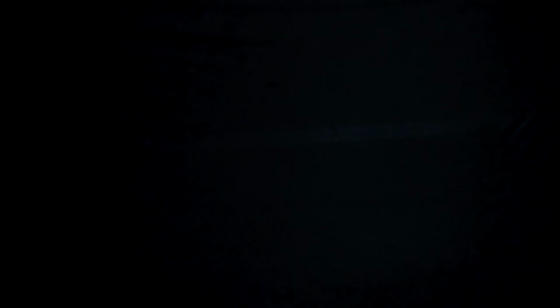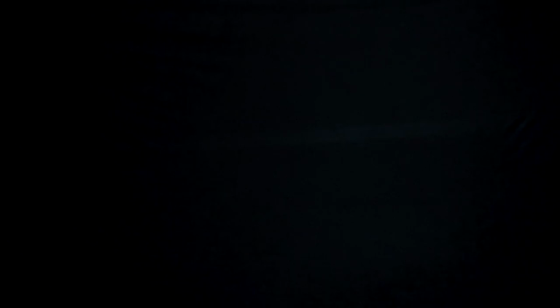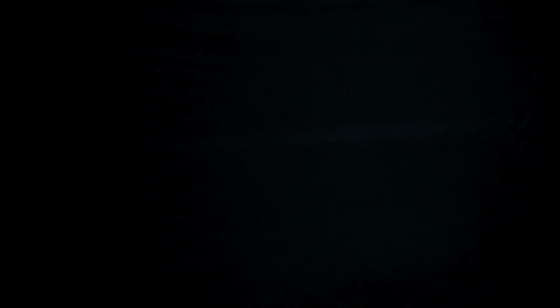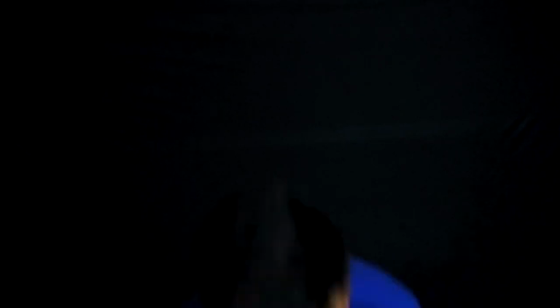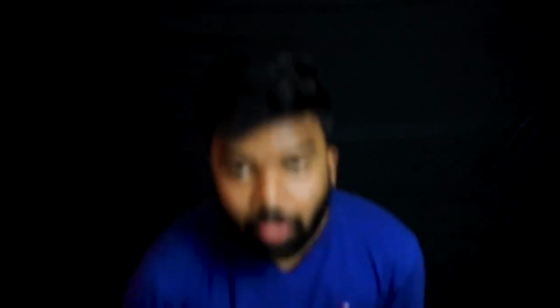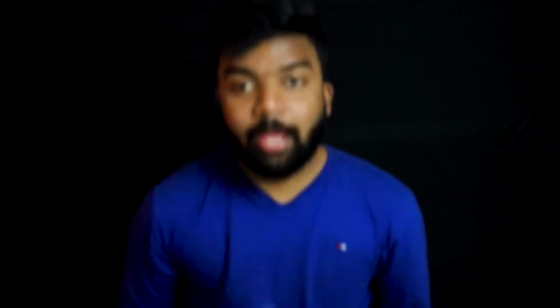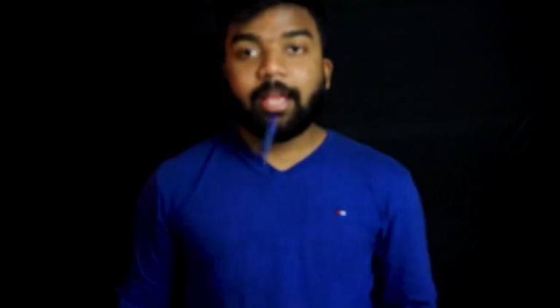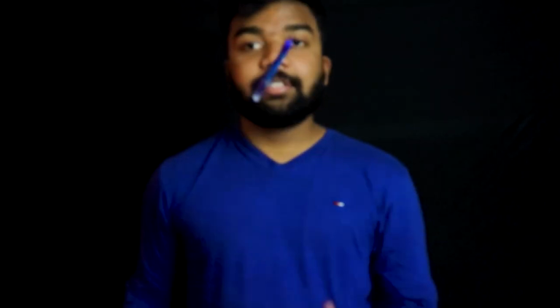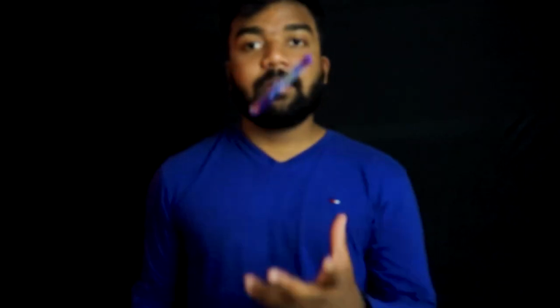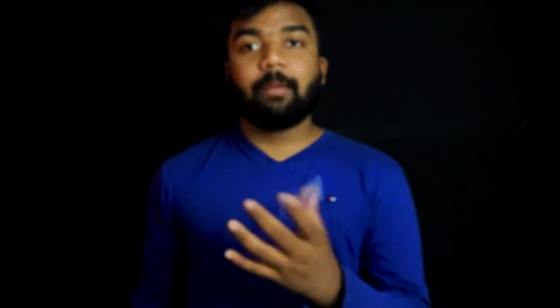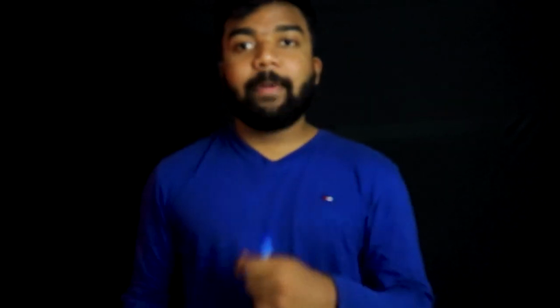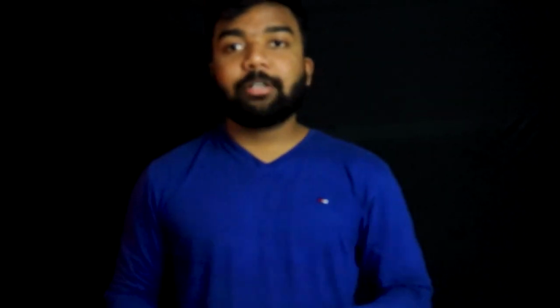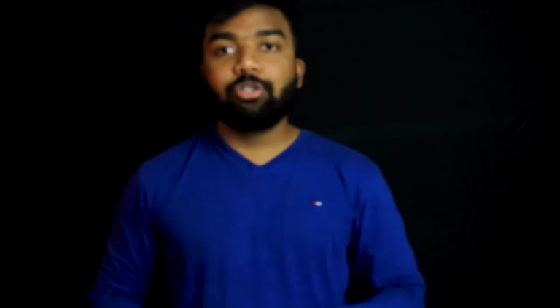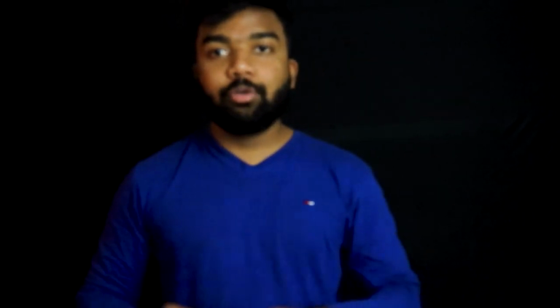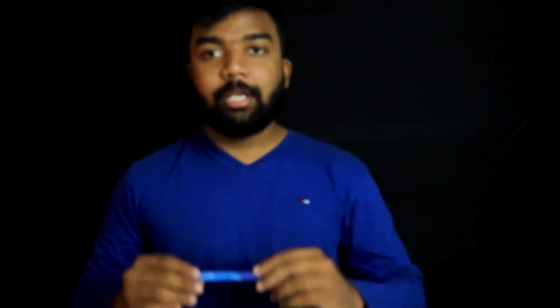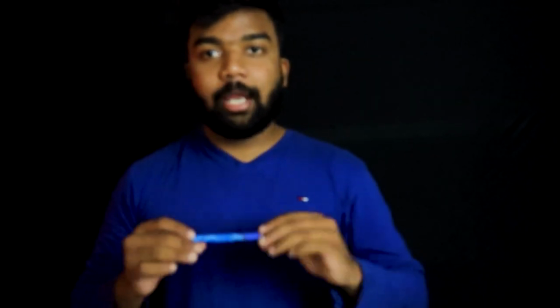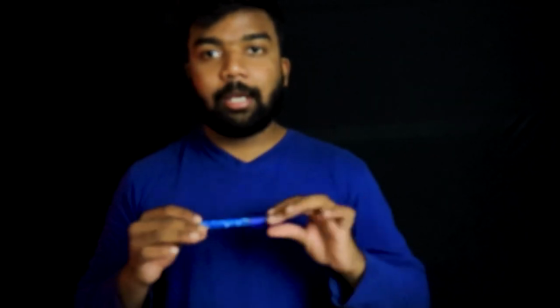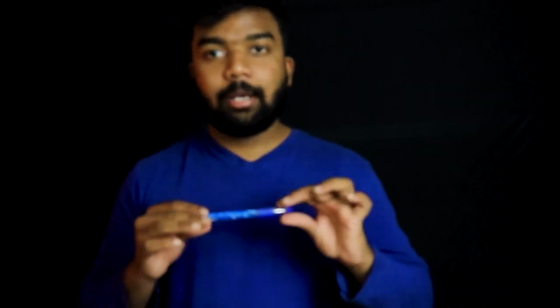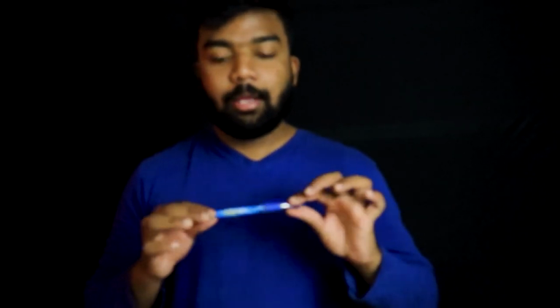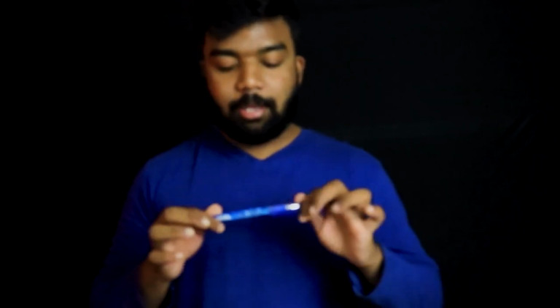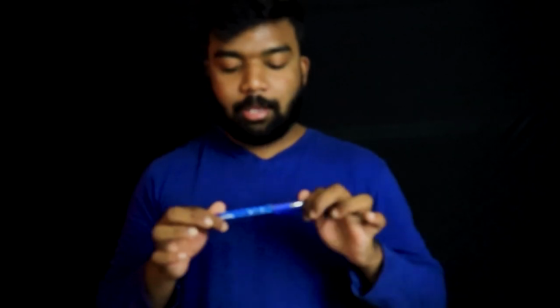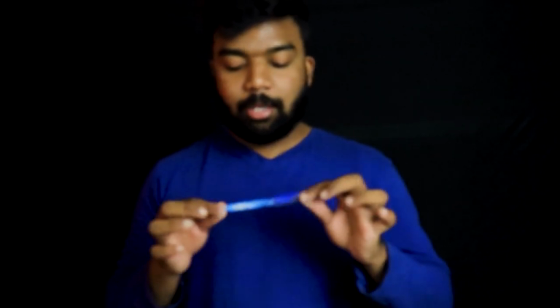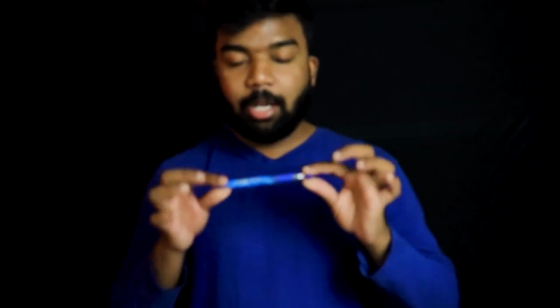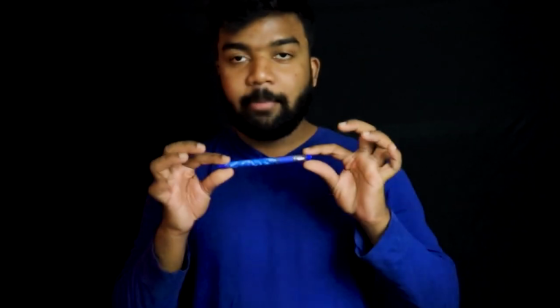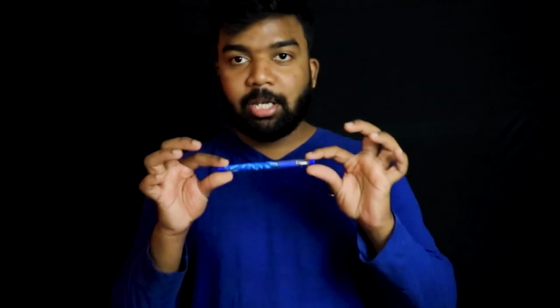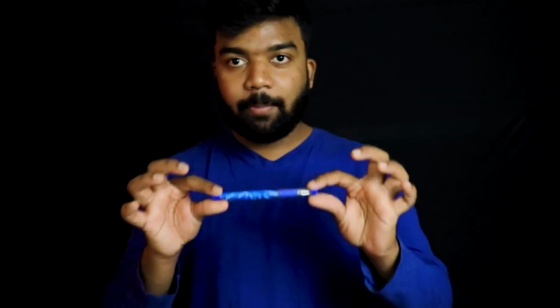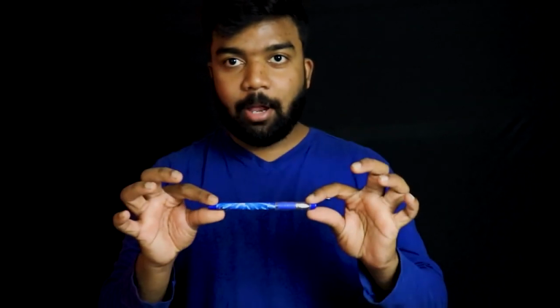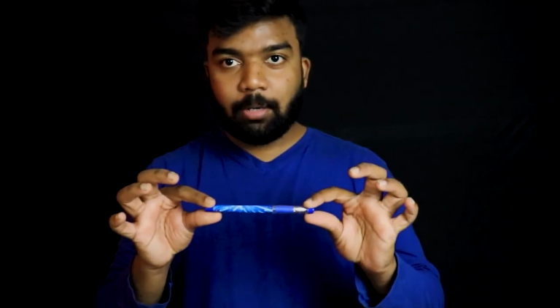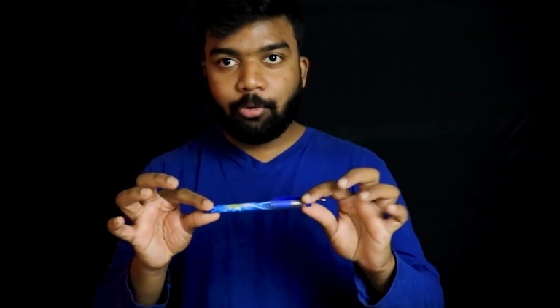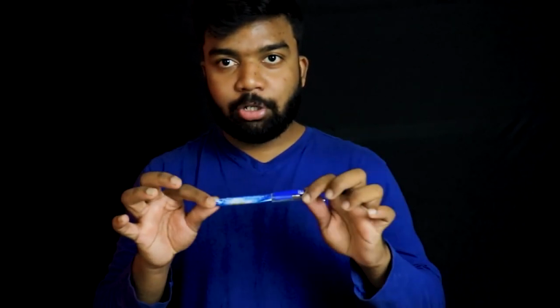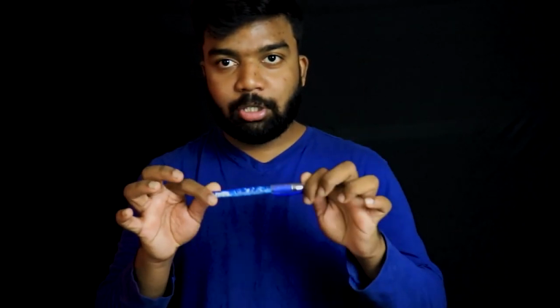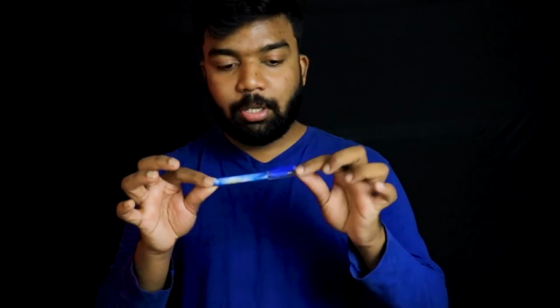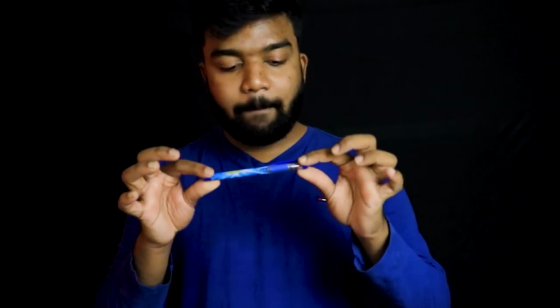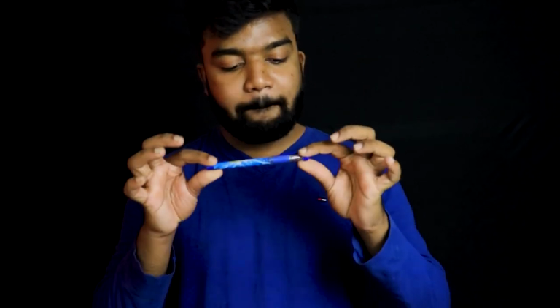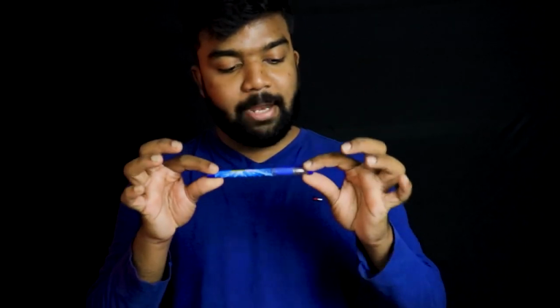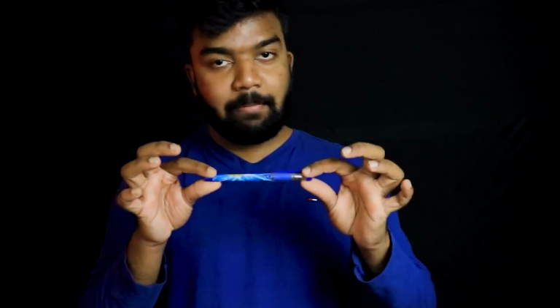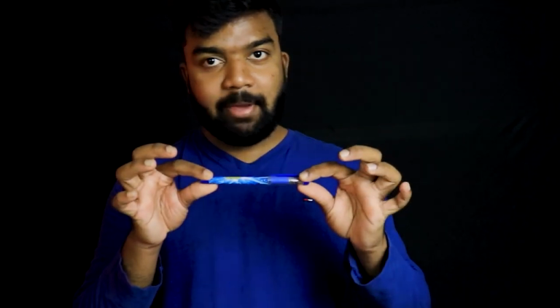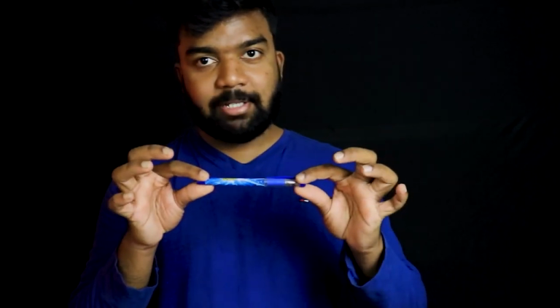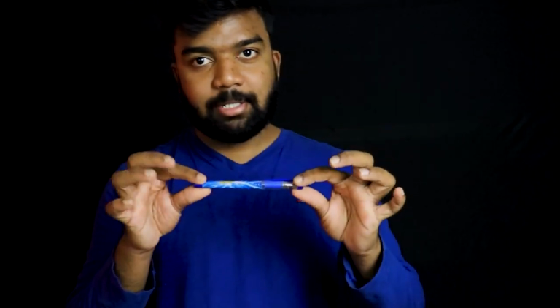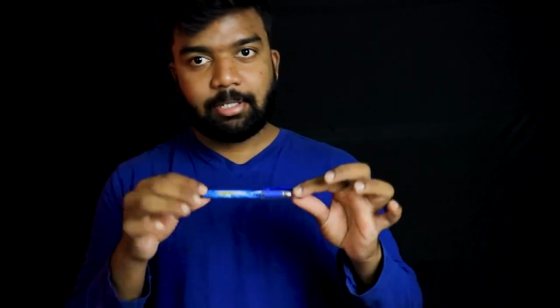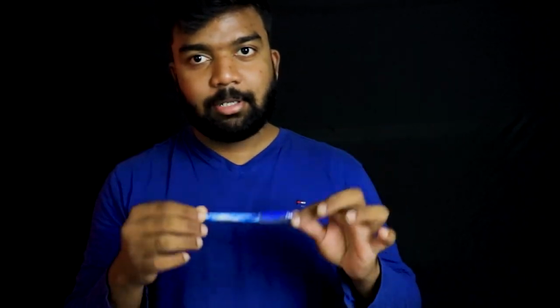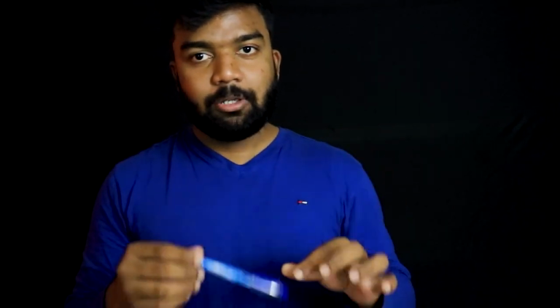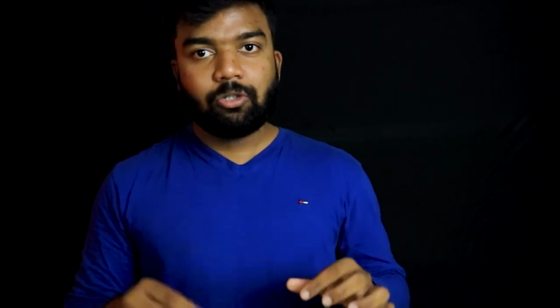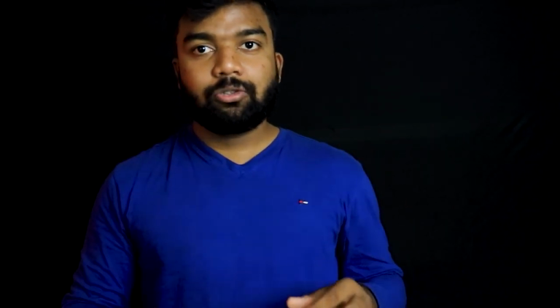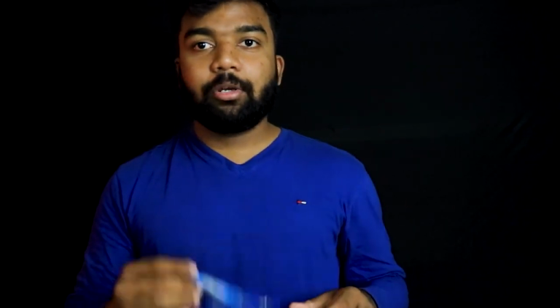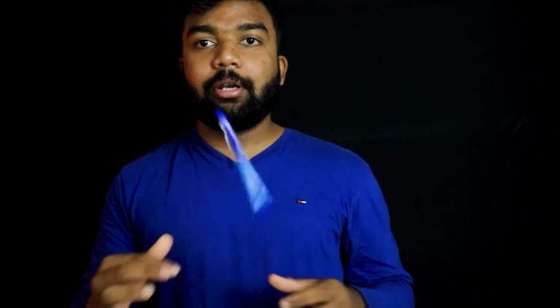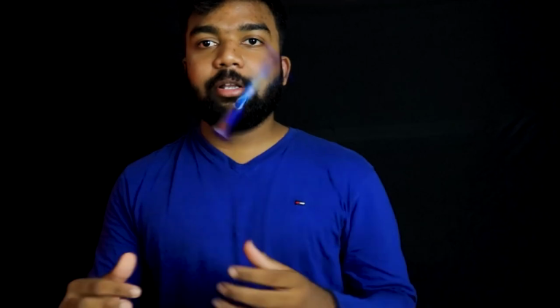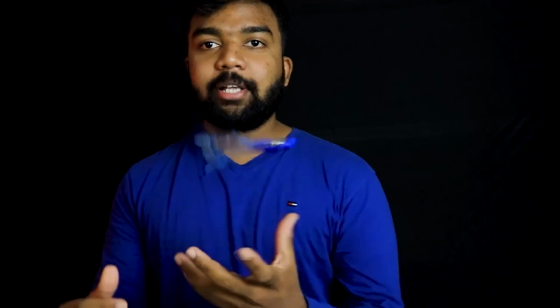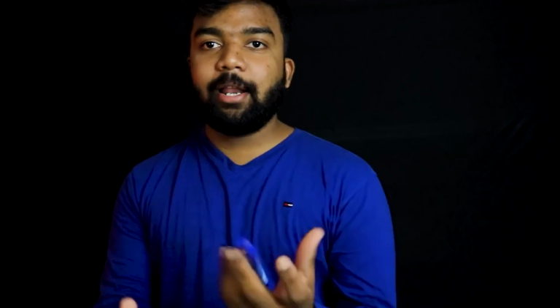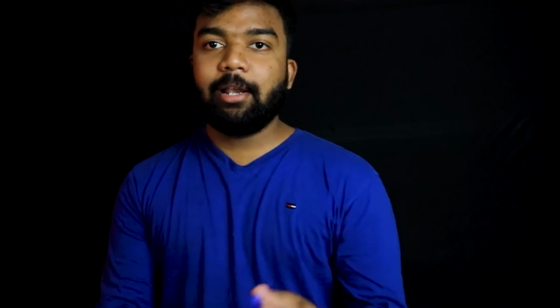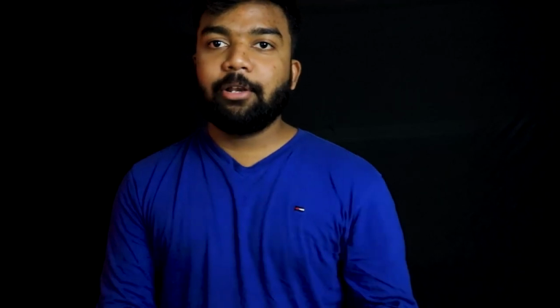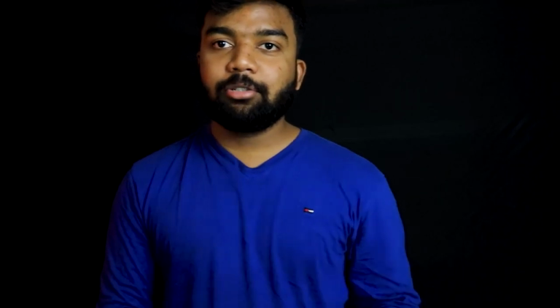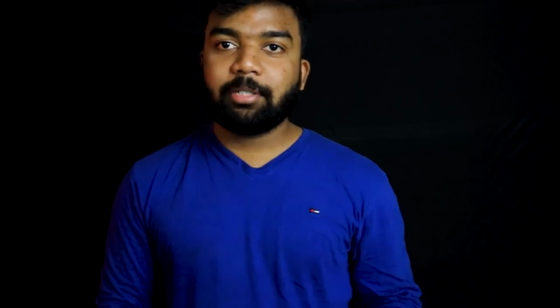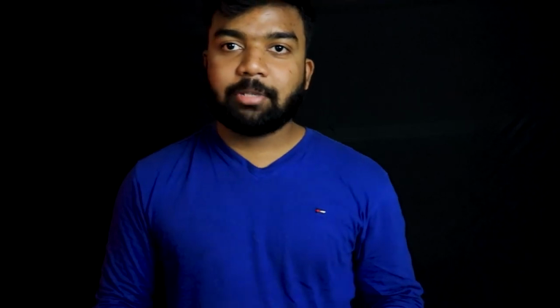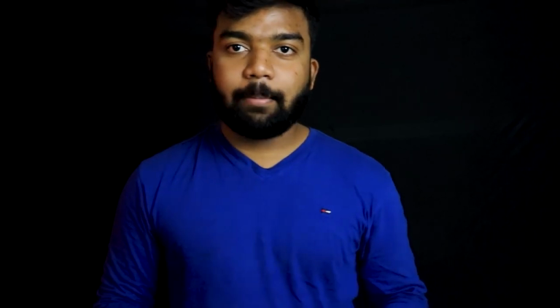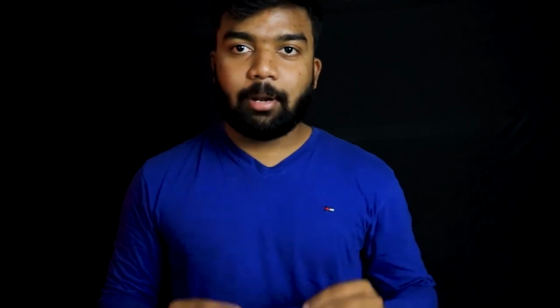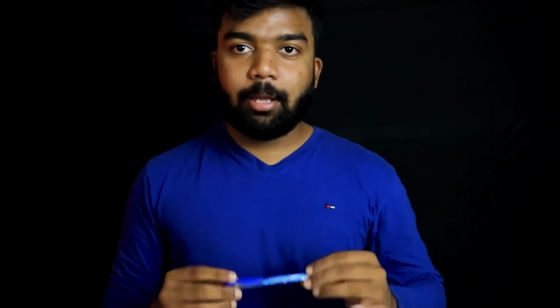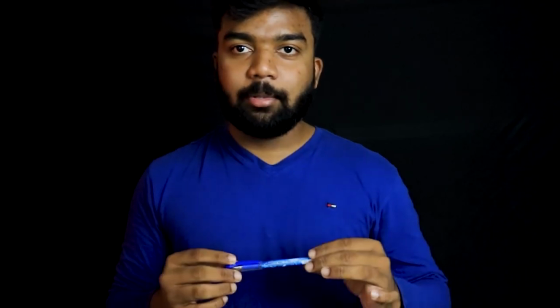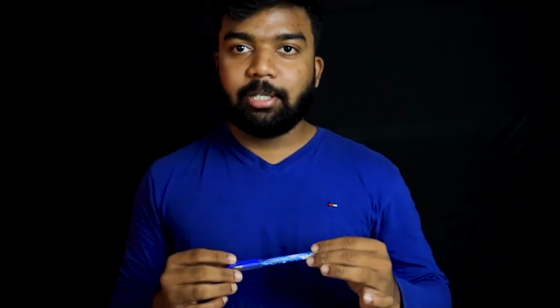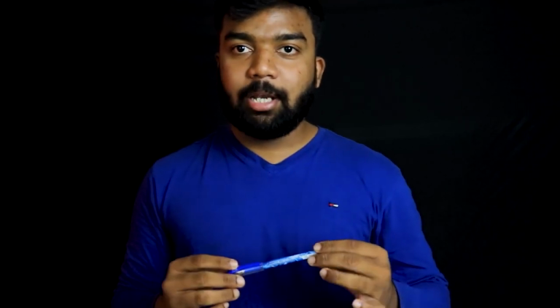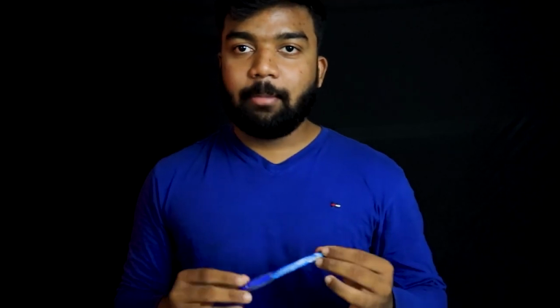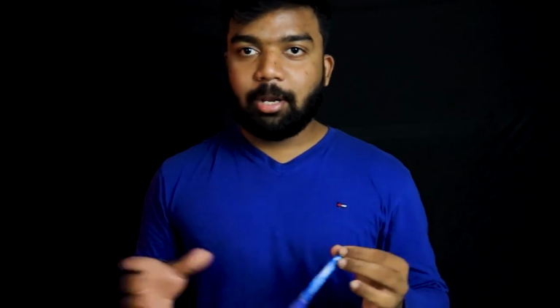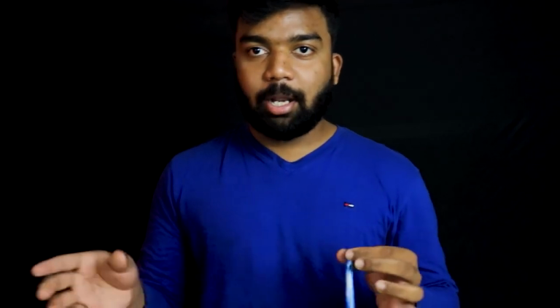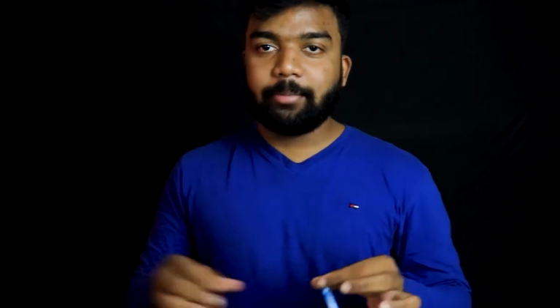Hi guys, welcome back. We are going to show you the pen magic. If you are not subscribed to my channel, you can subscribe to my channel.